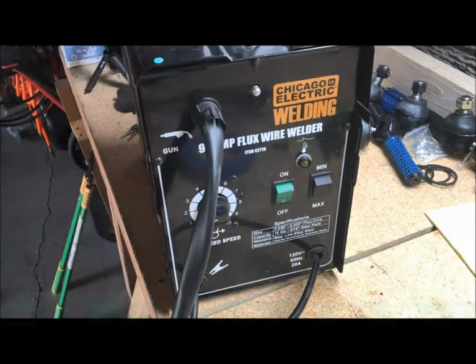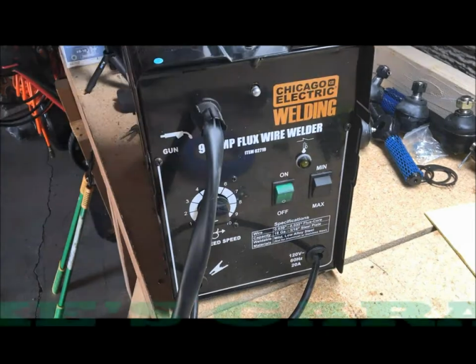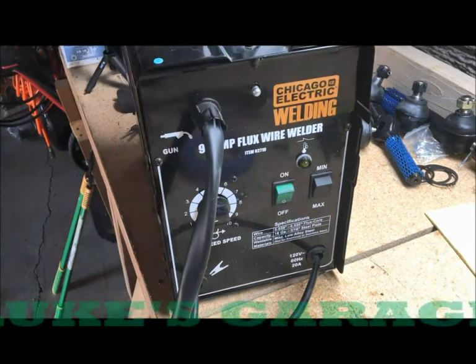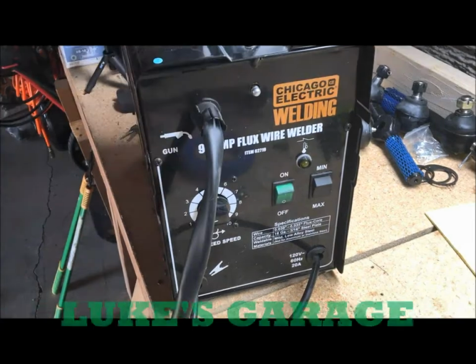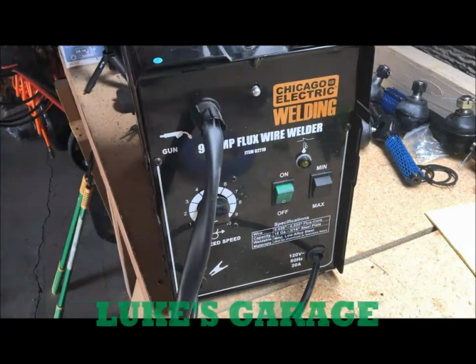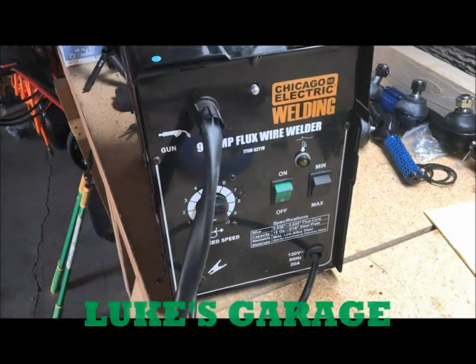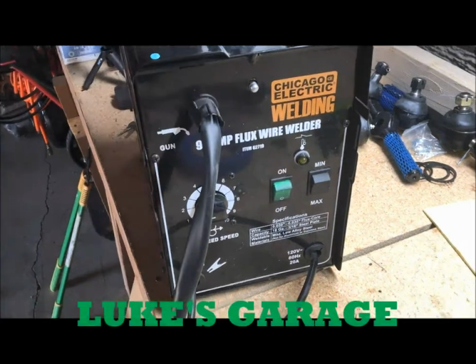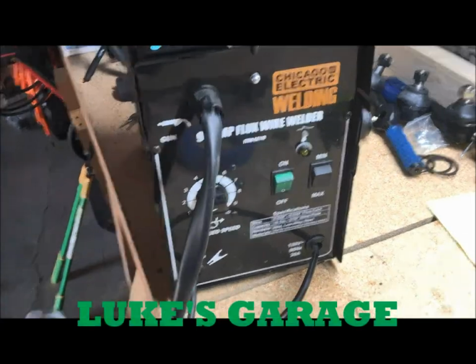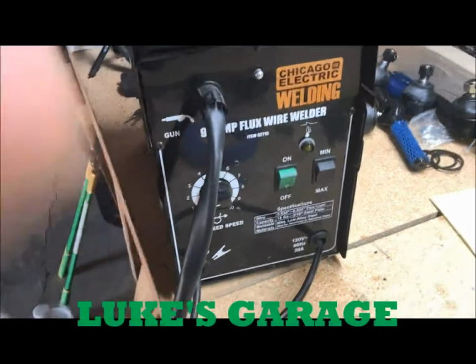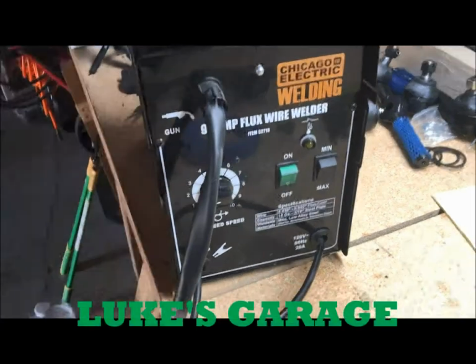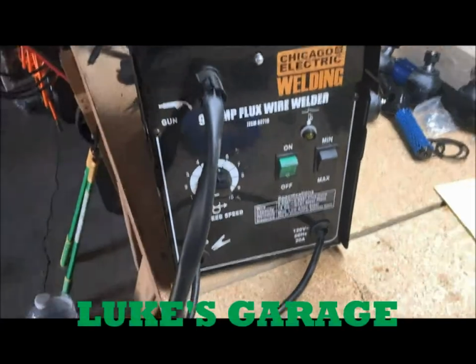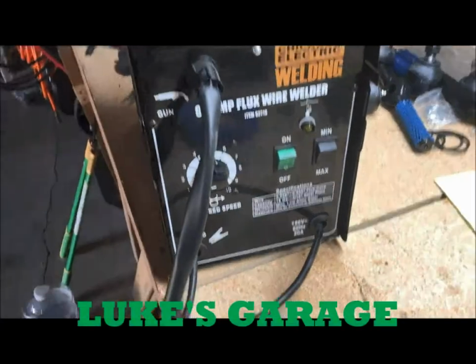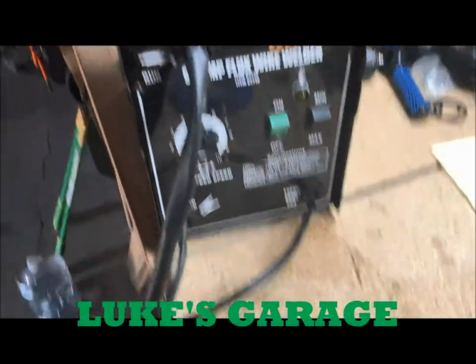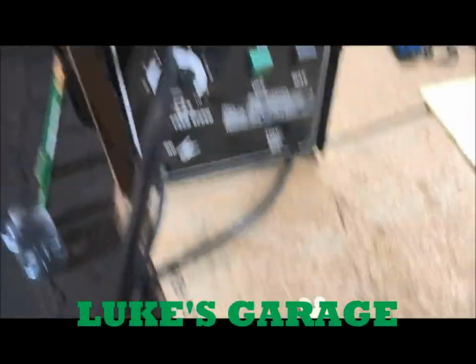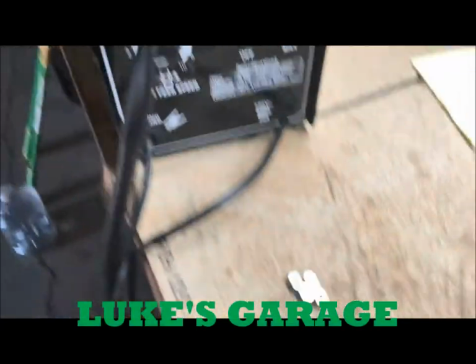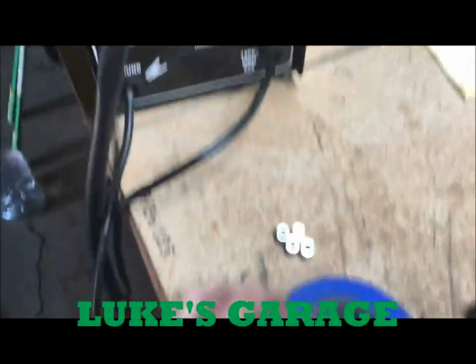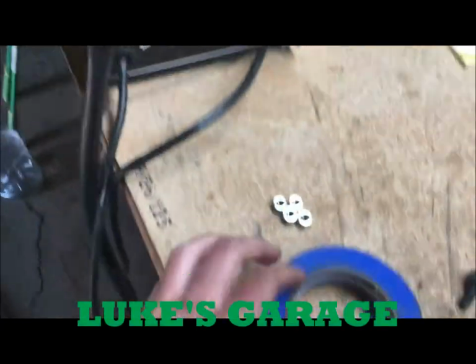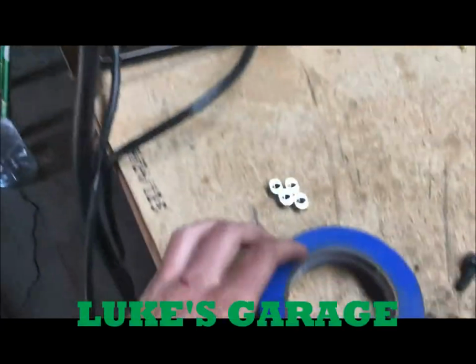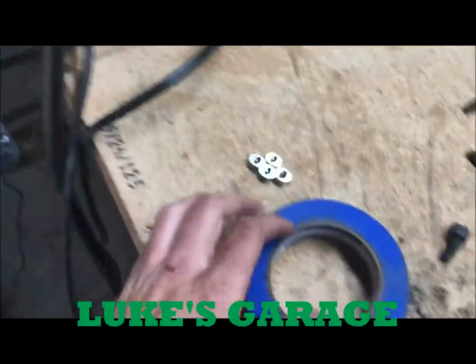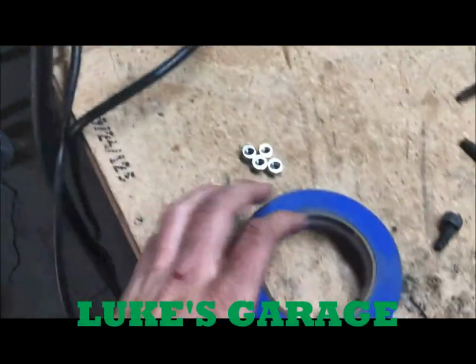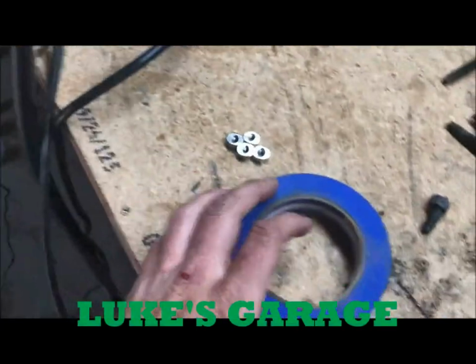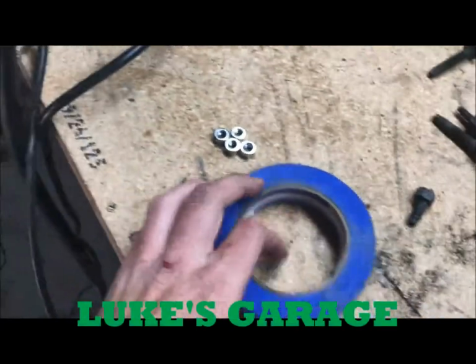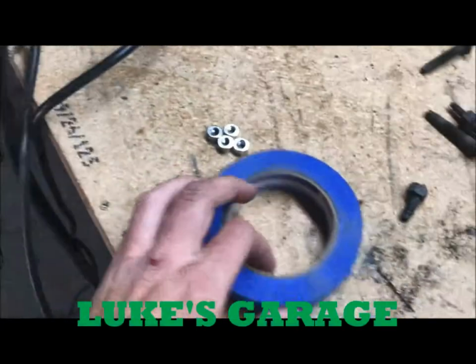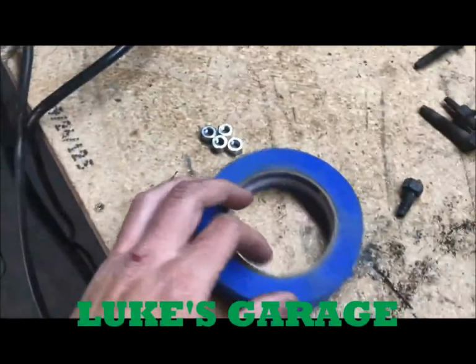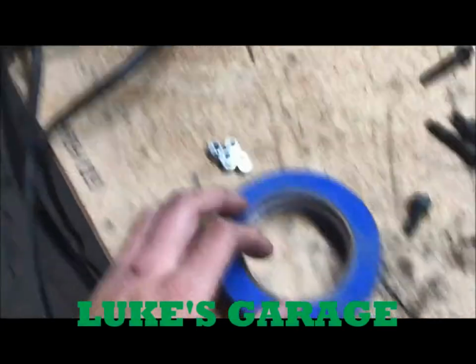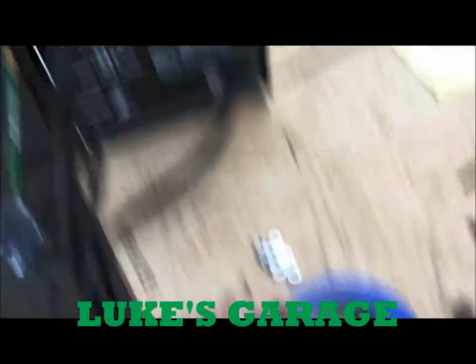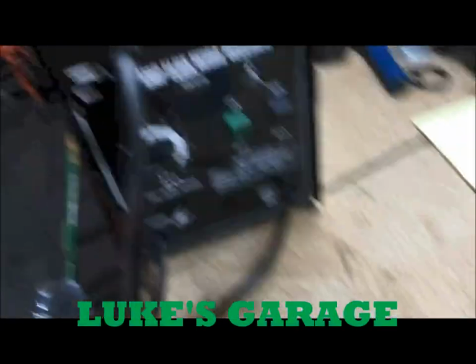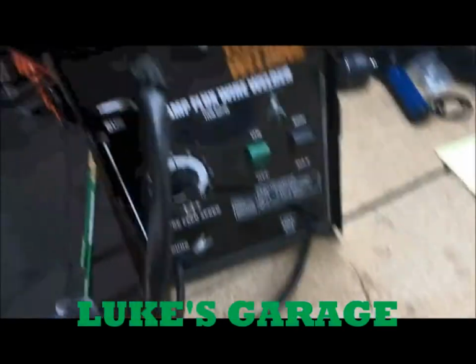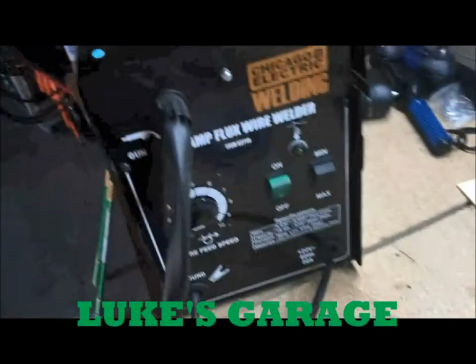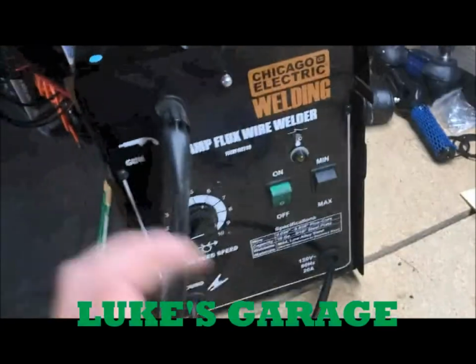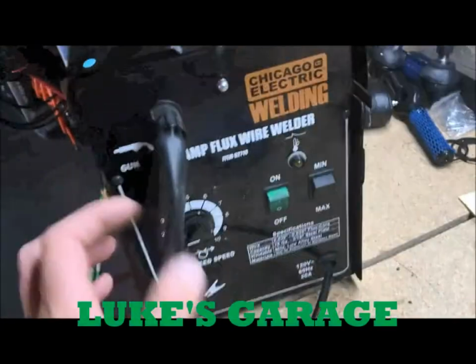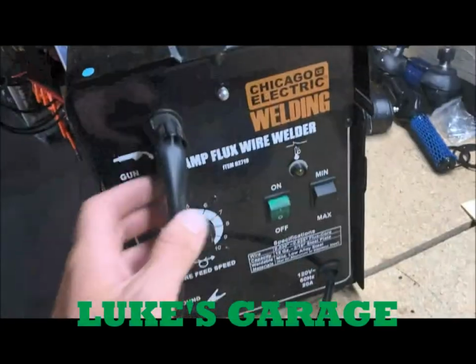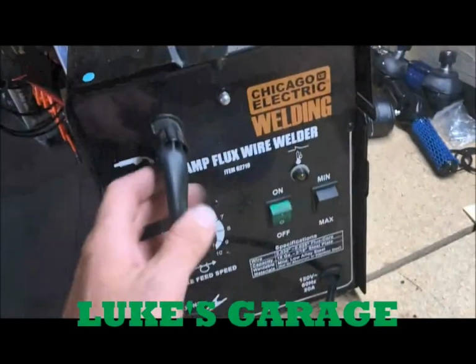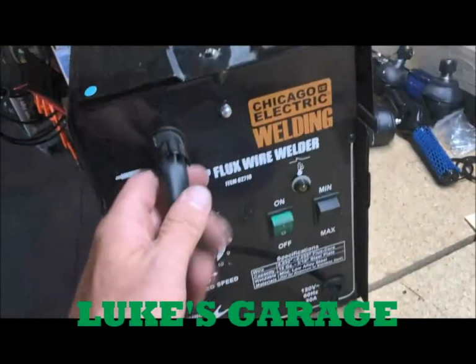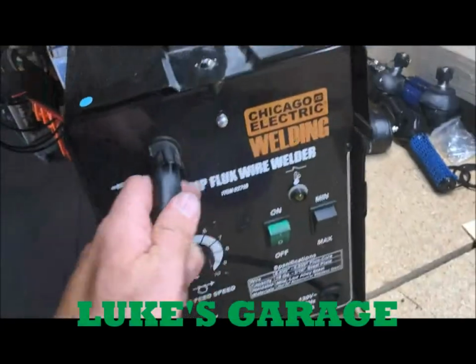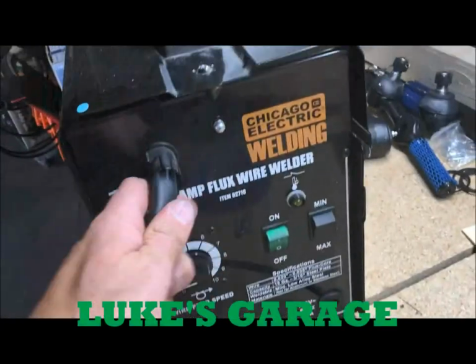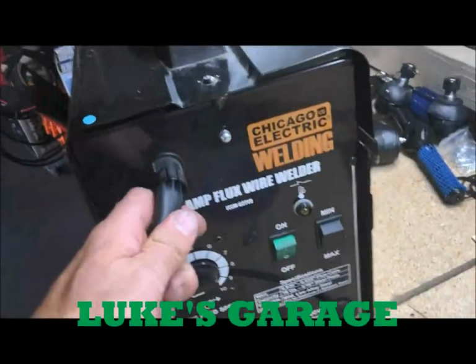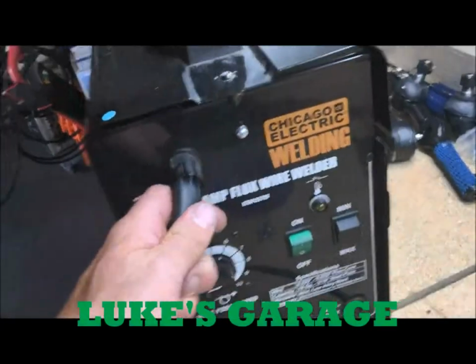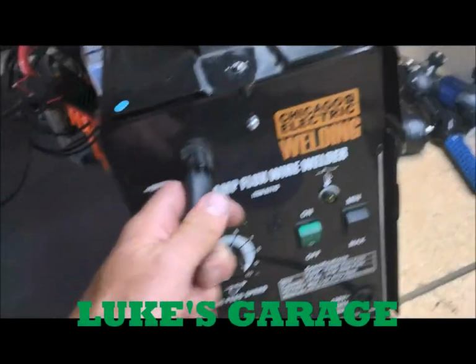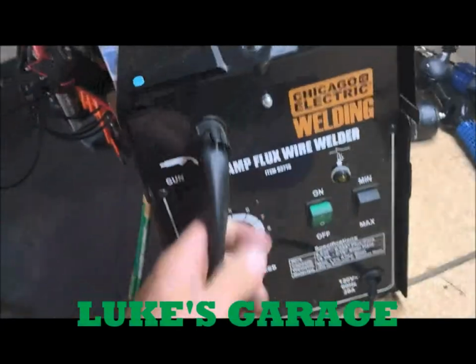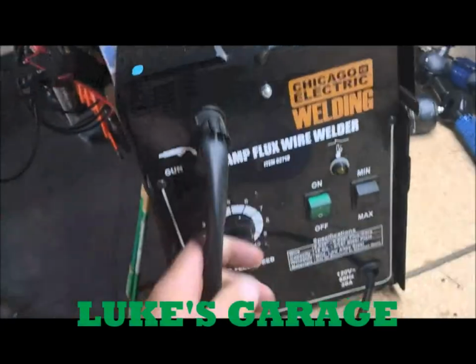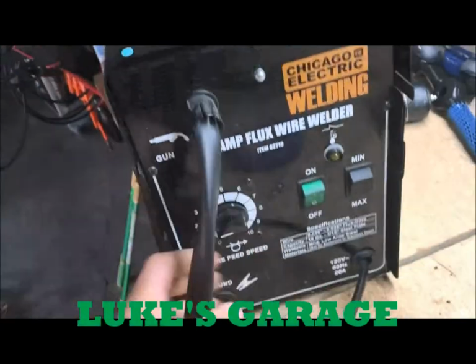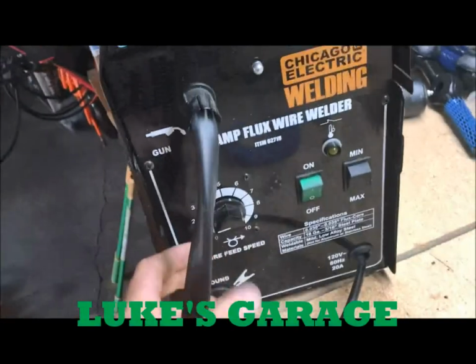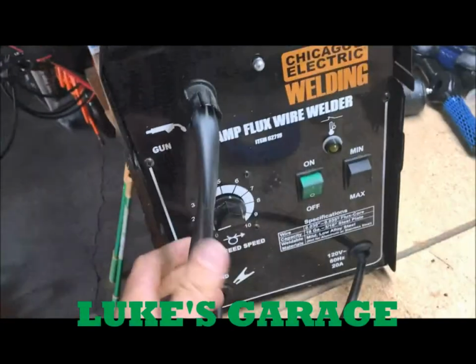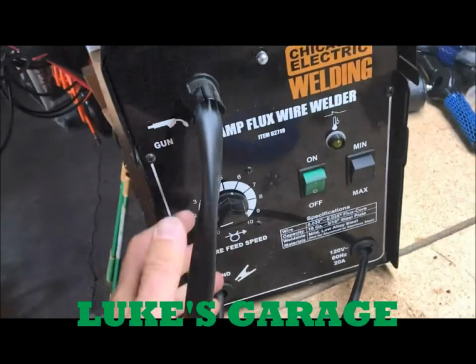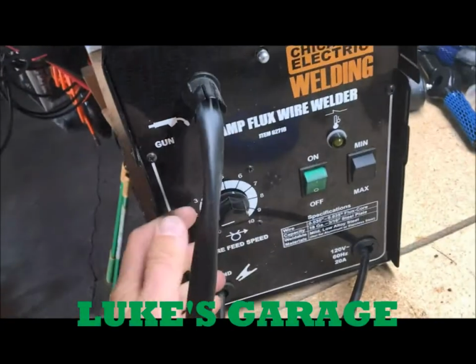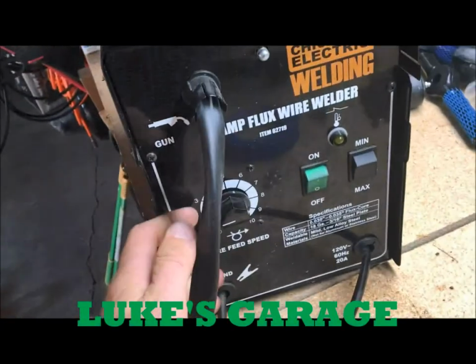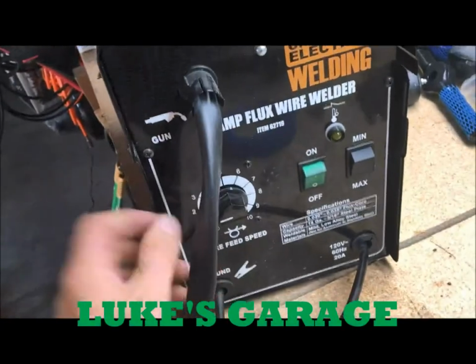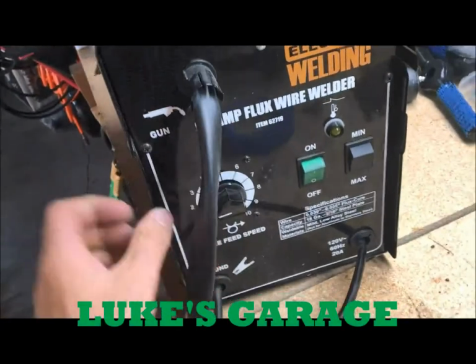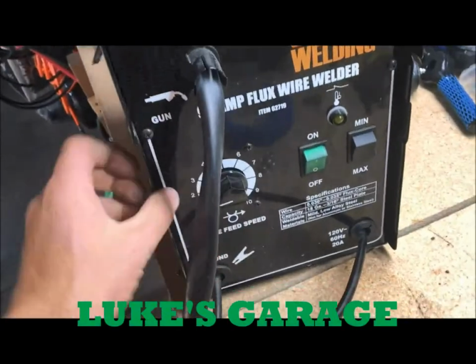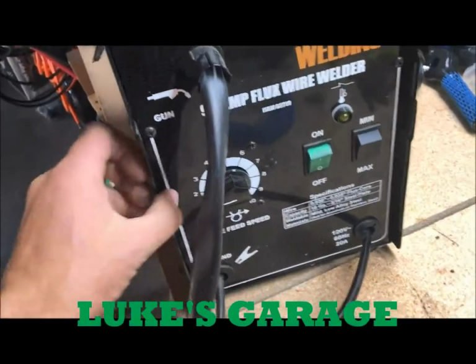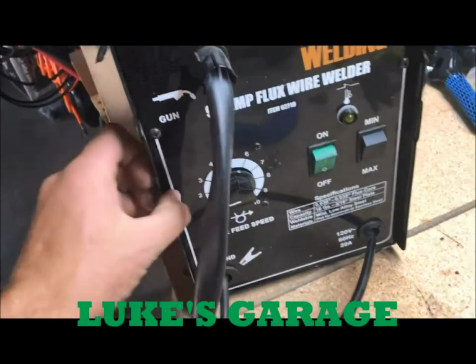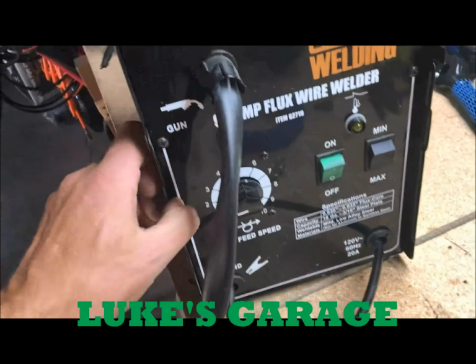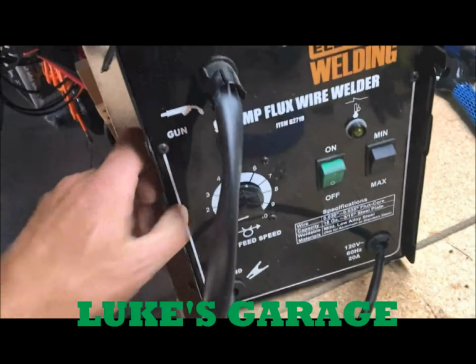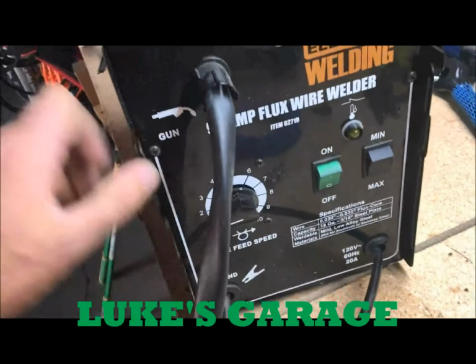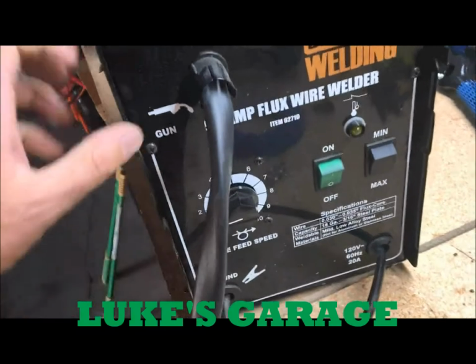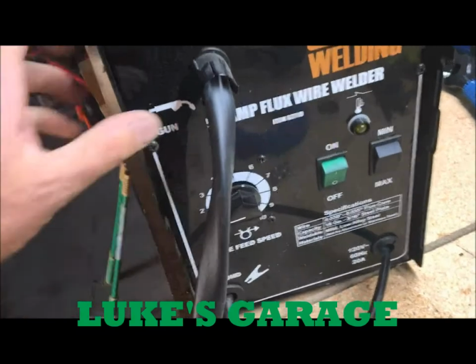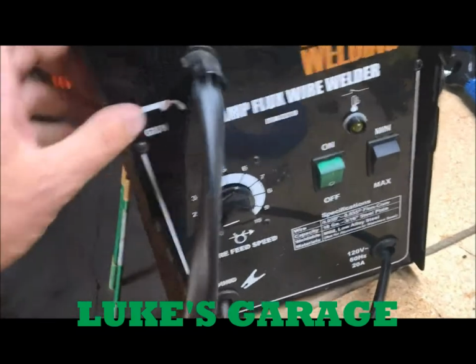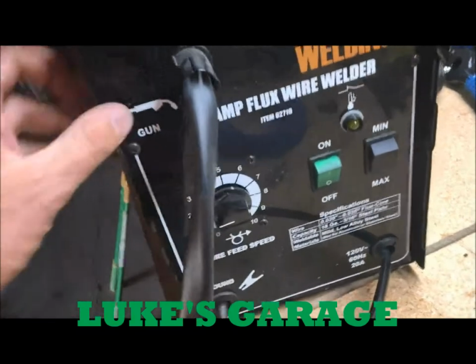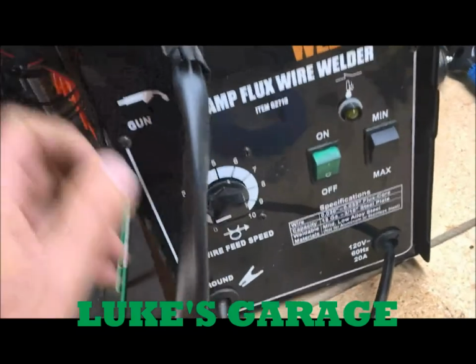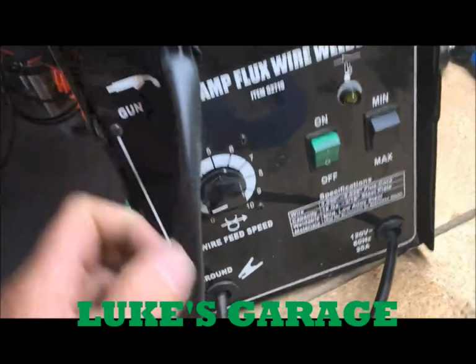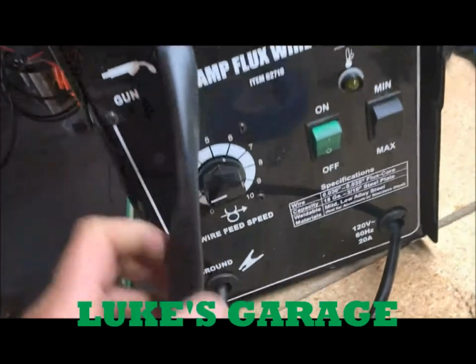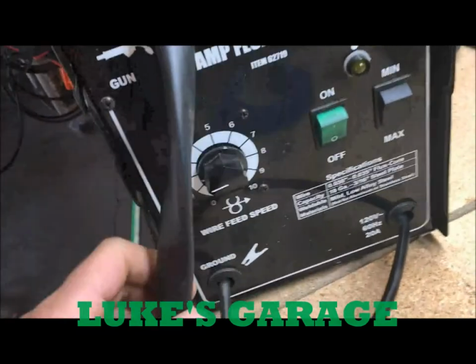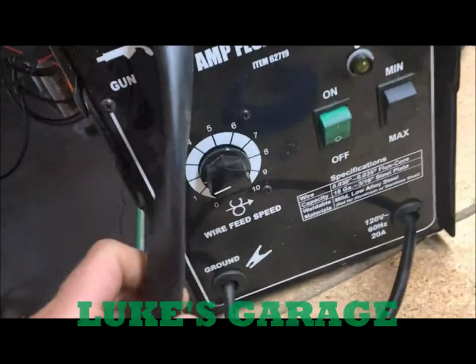For welding on all of my vehicles I've been using this Harbor Freight welder and for the price you honestly can't beat it.